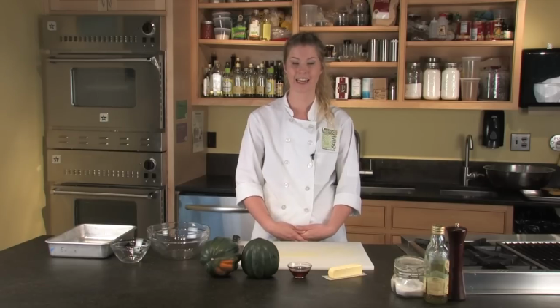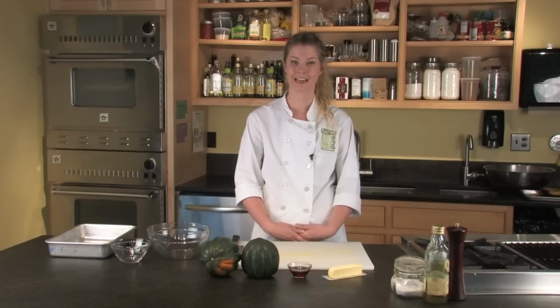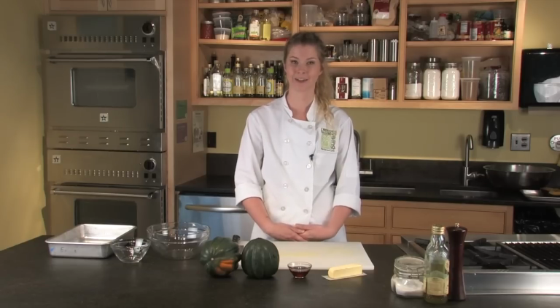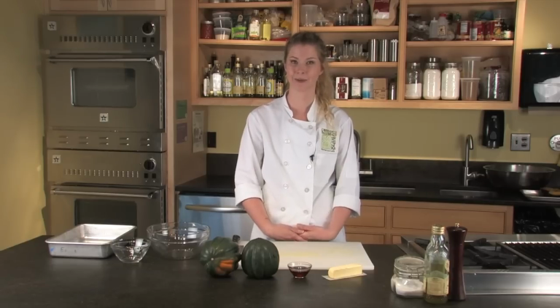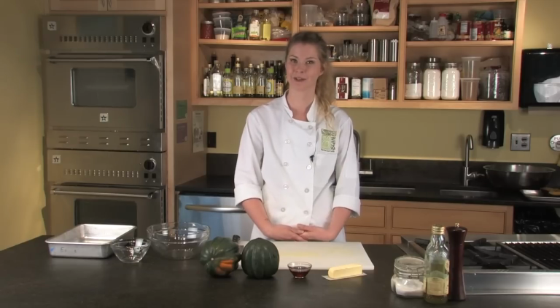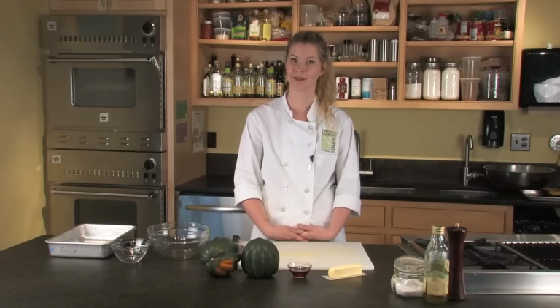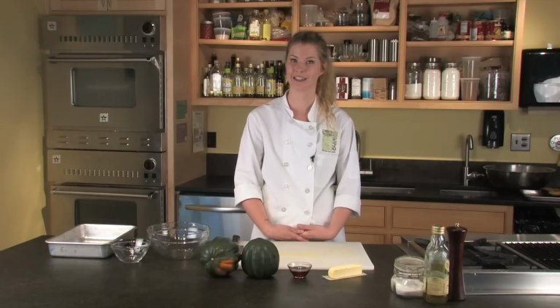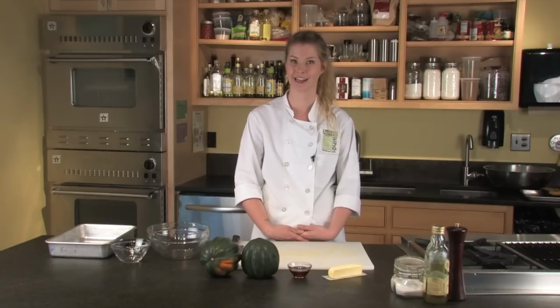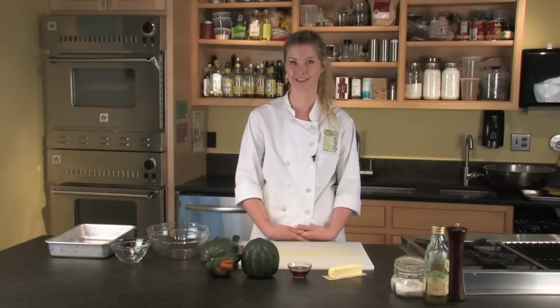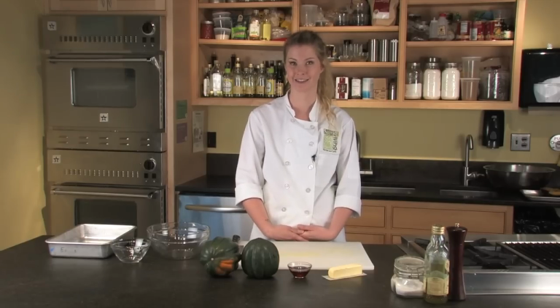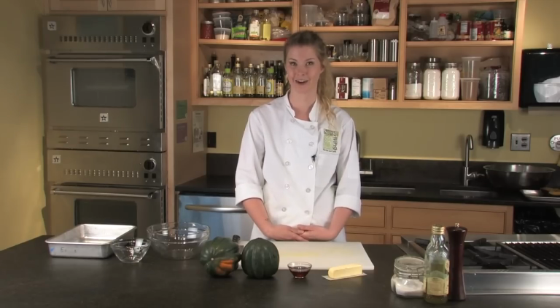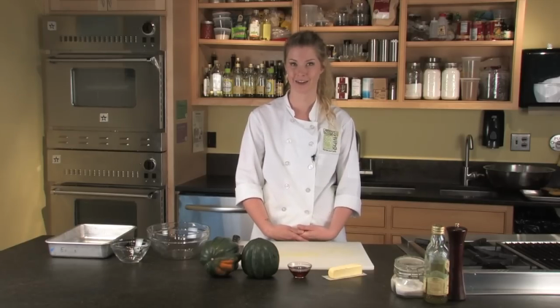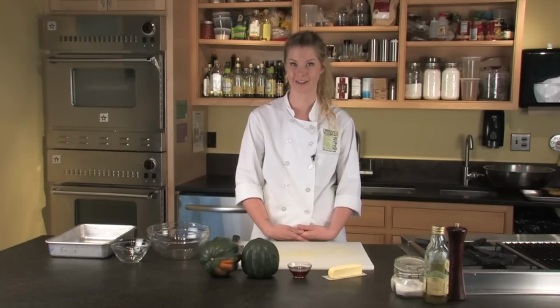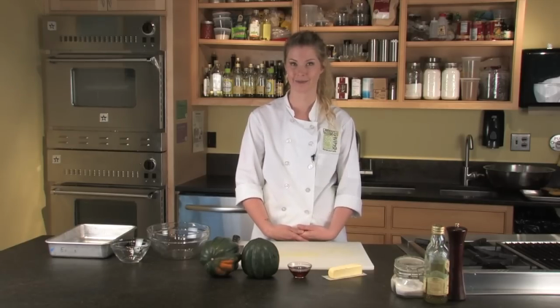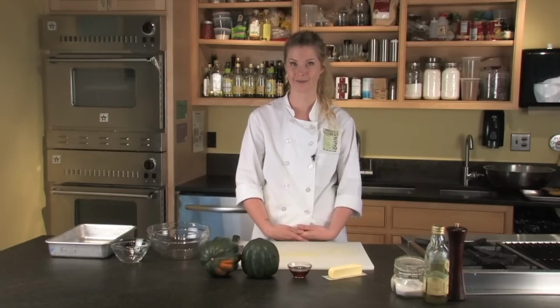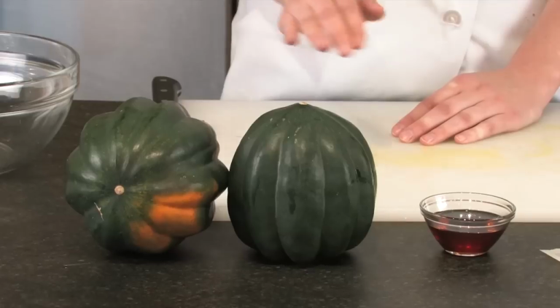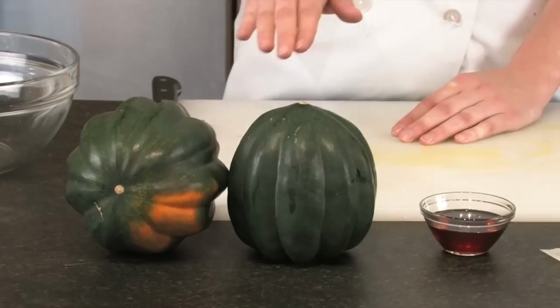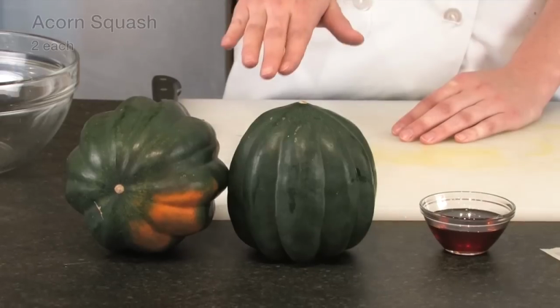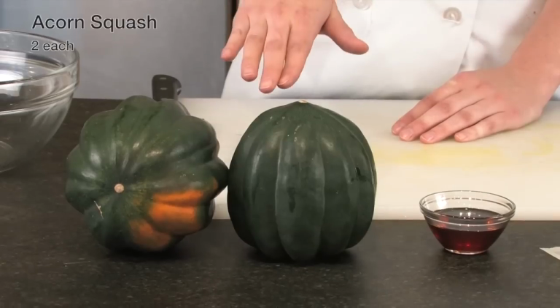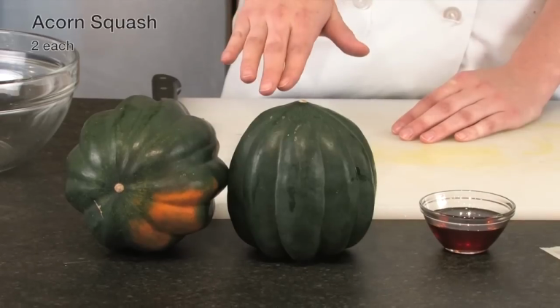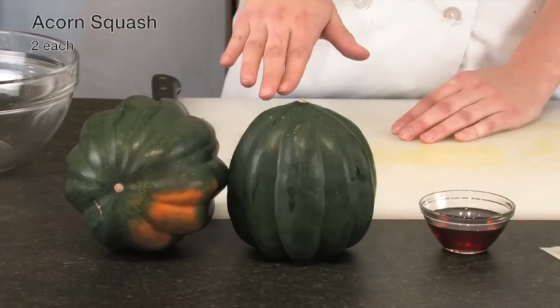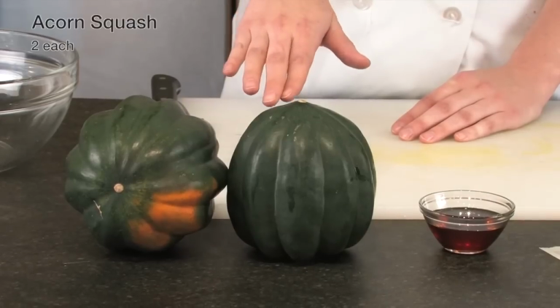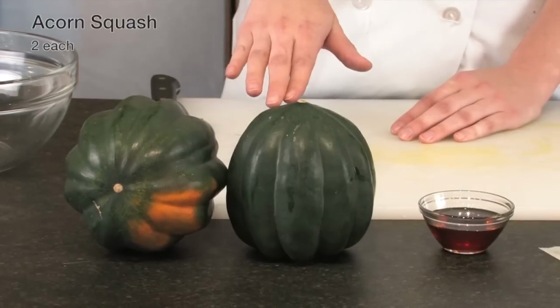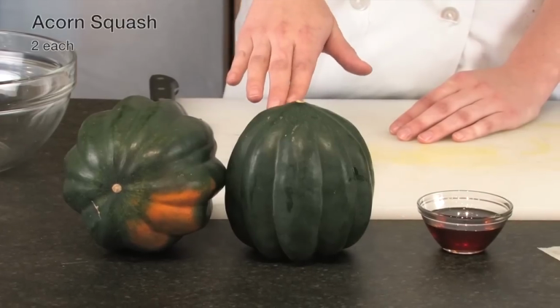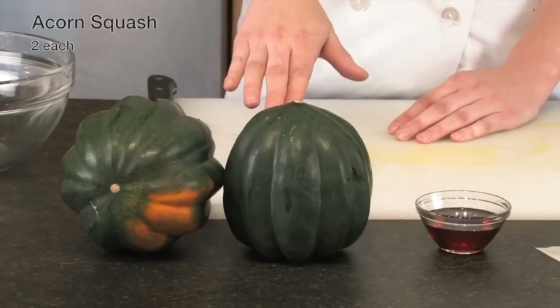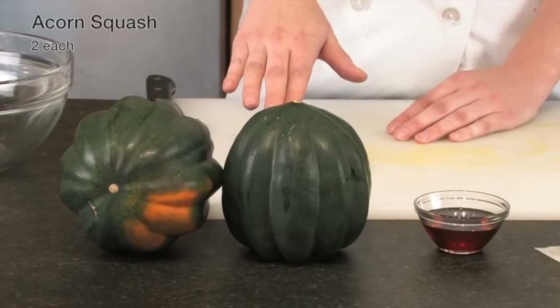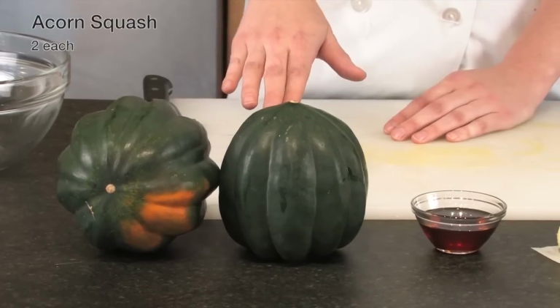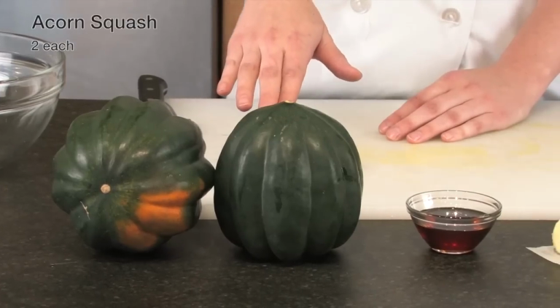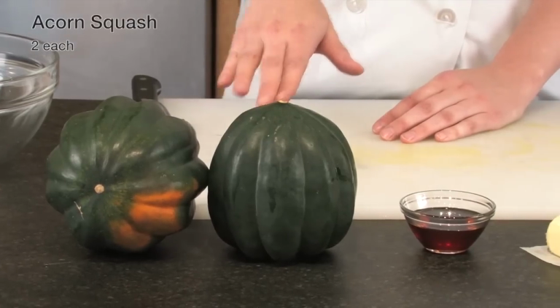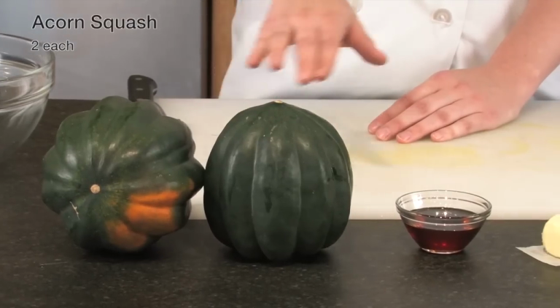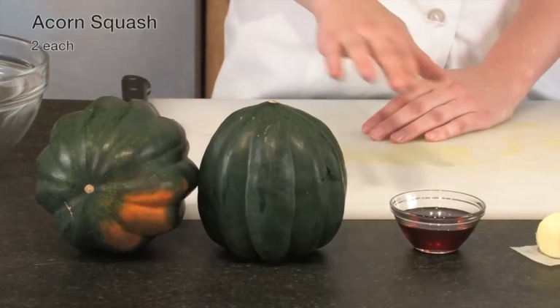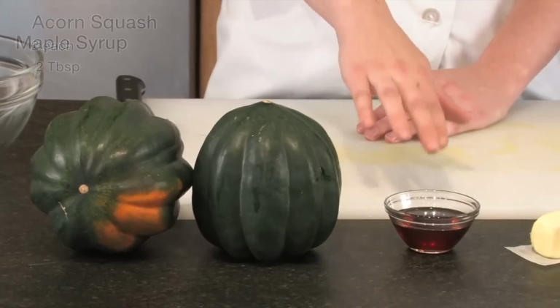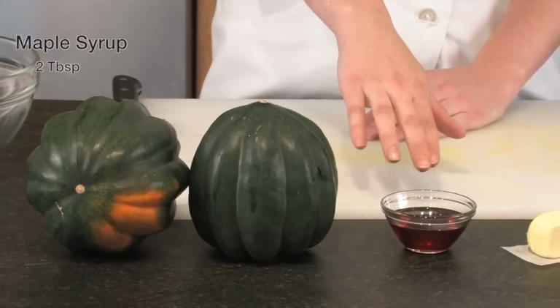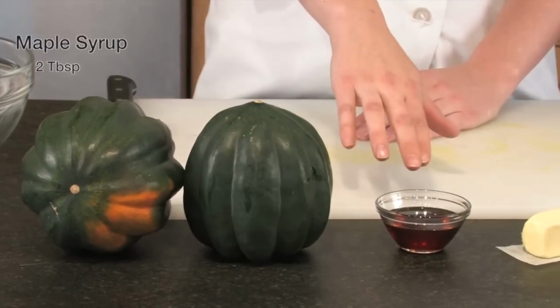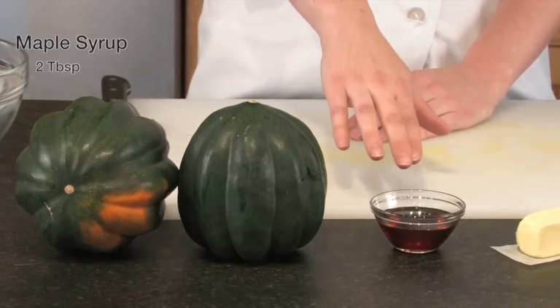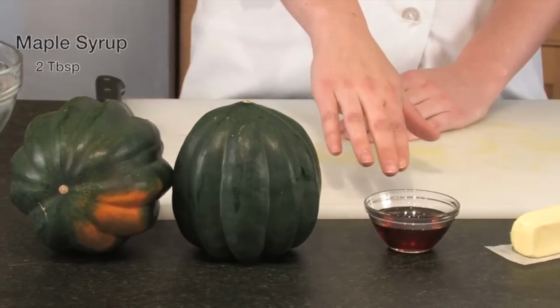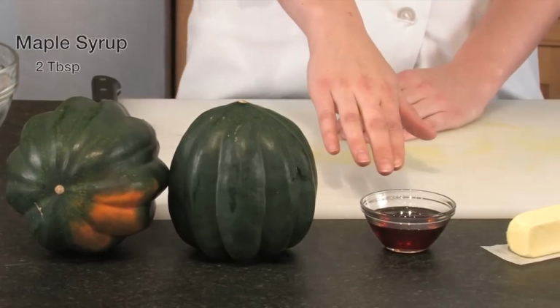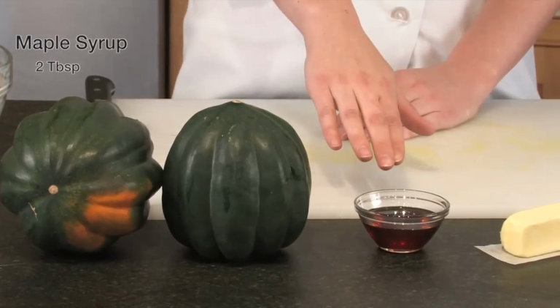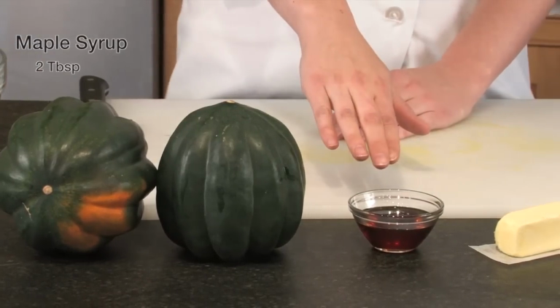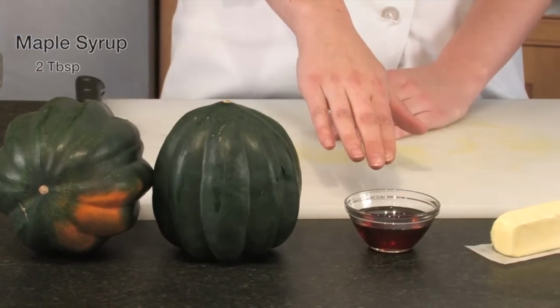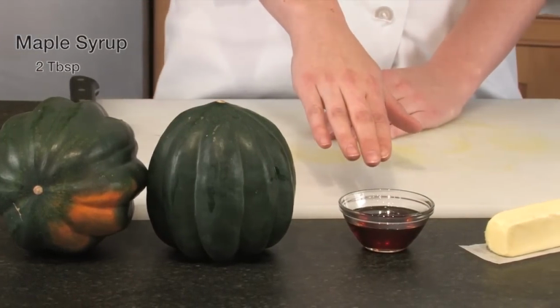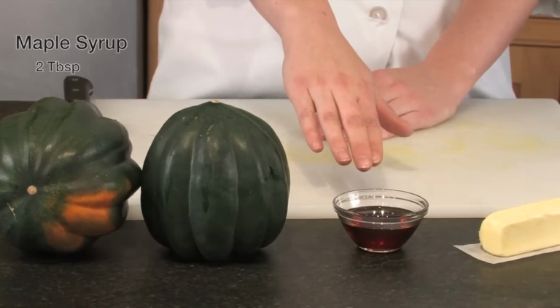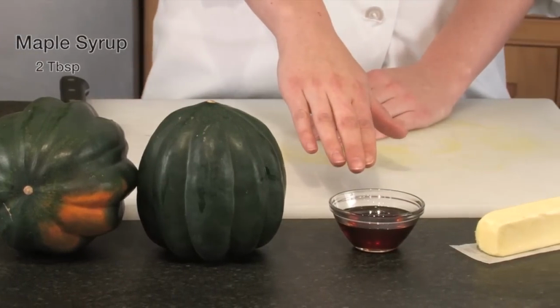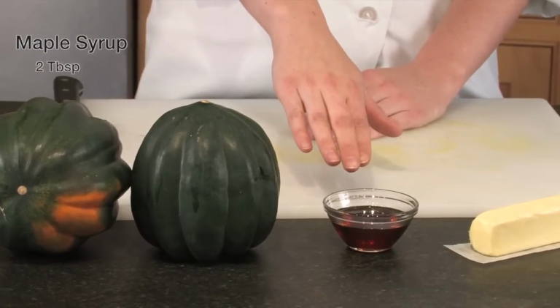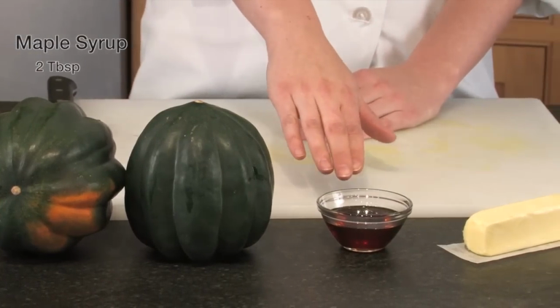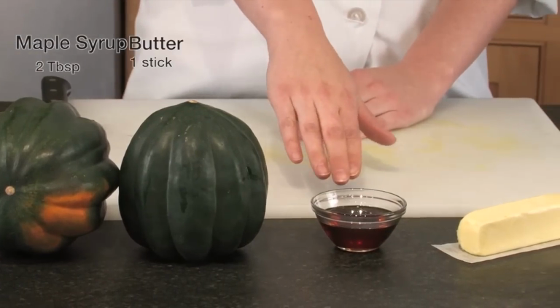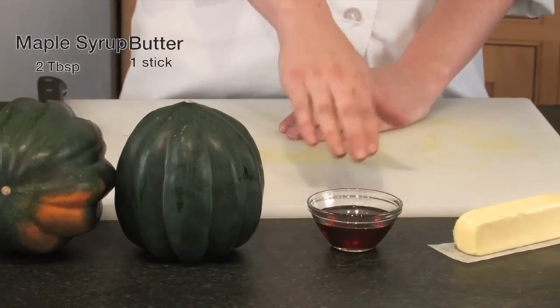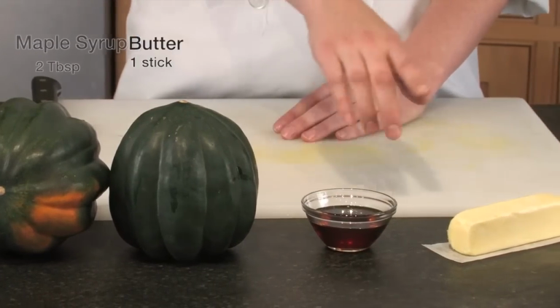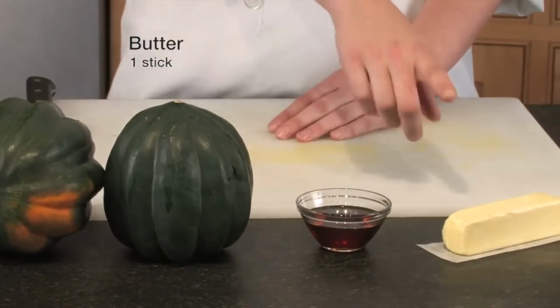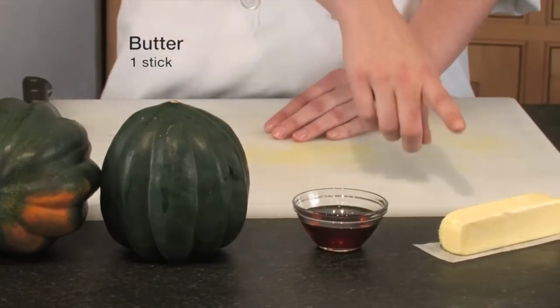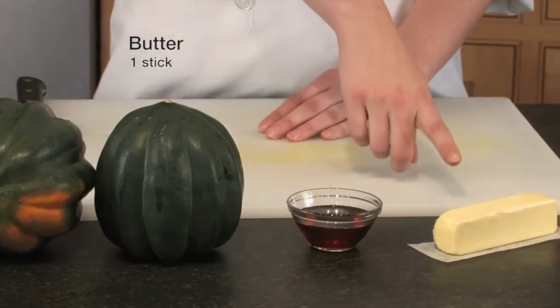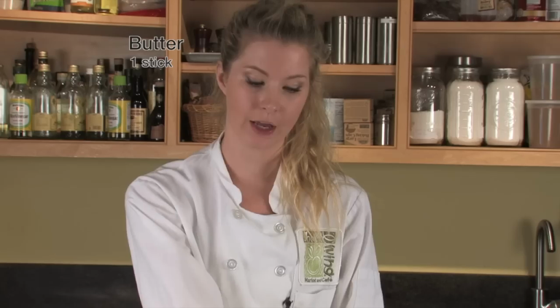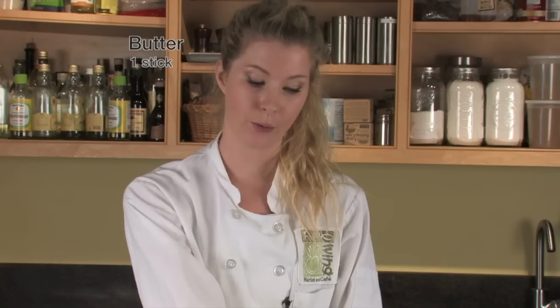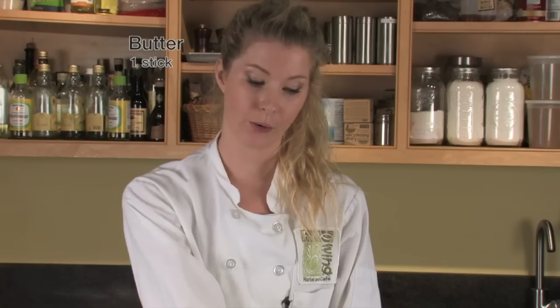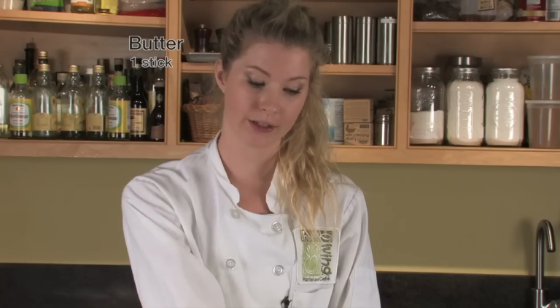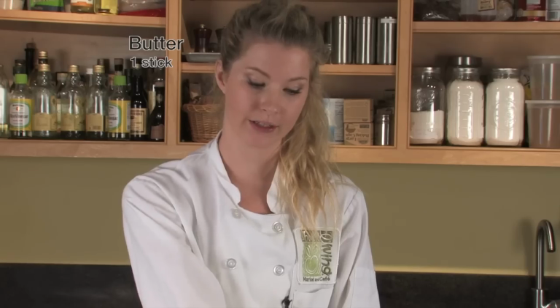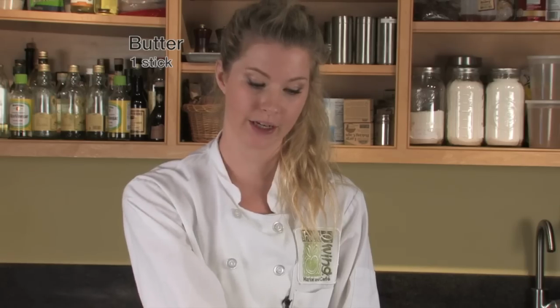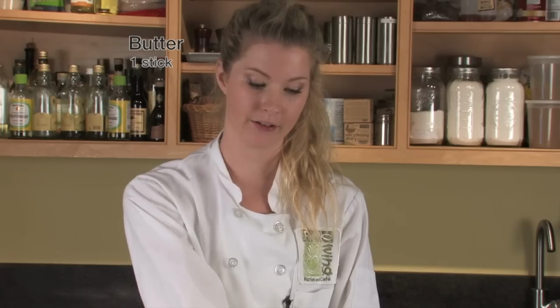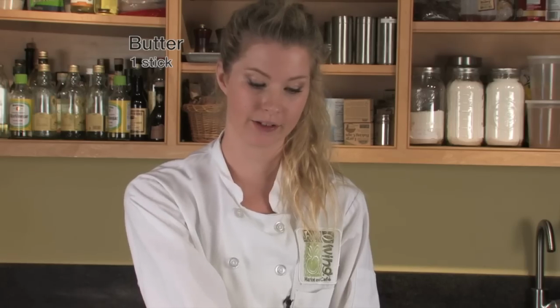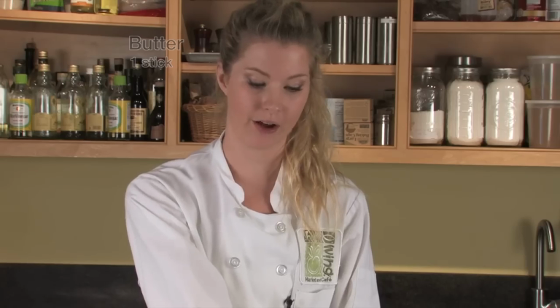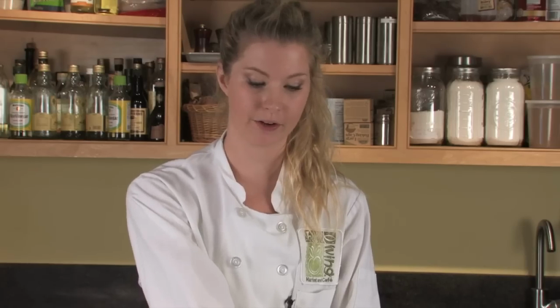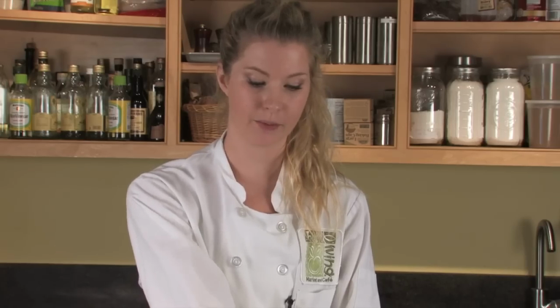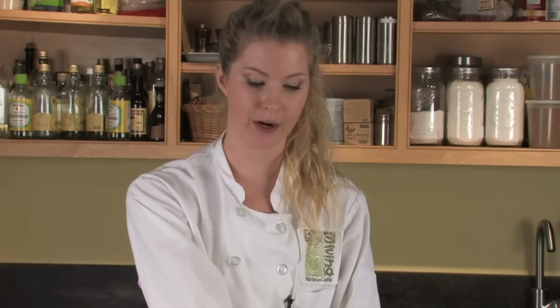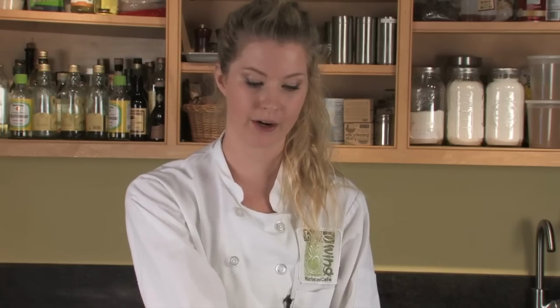Here's what you need to get started: acorn squash, two tablespoons of maple syrup, and one stick of softened butter.